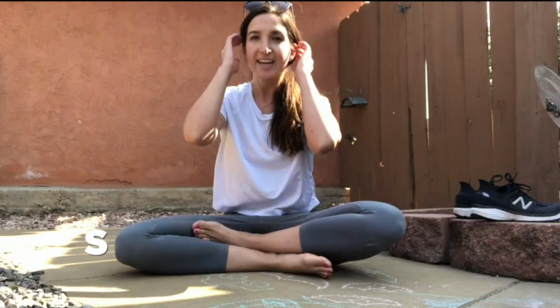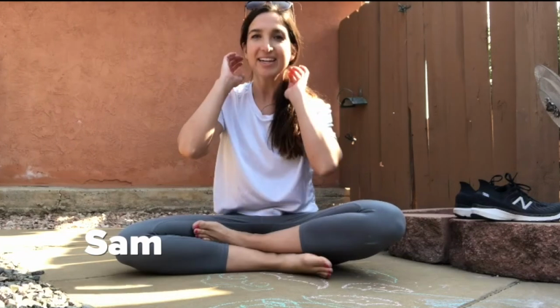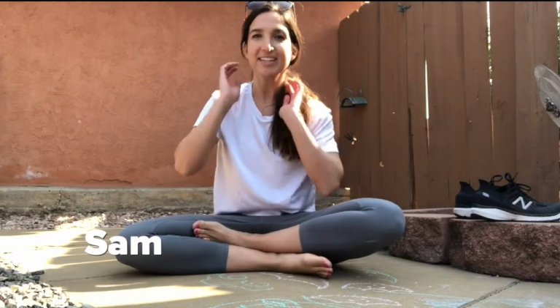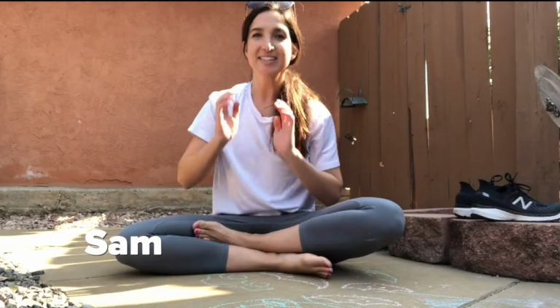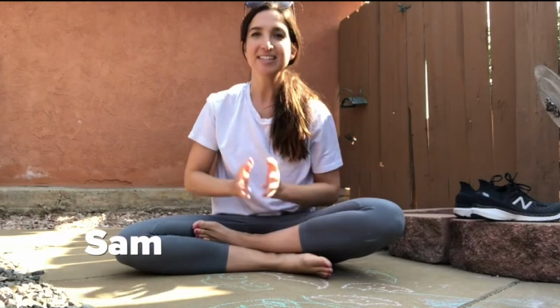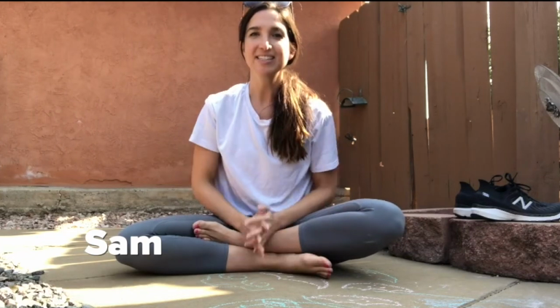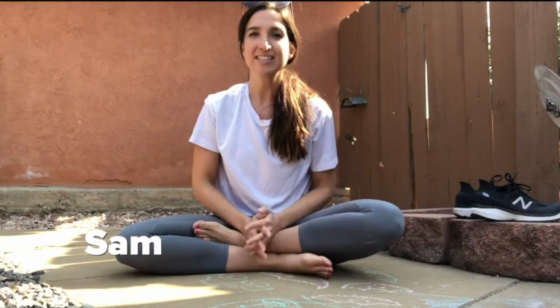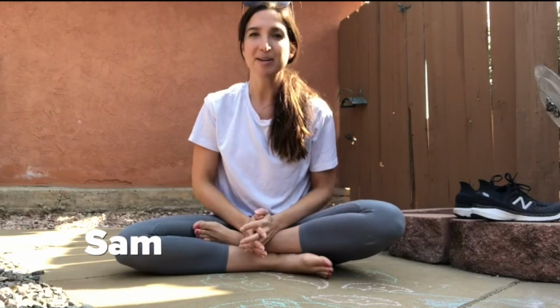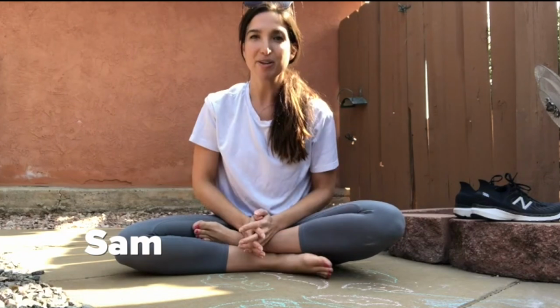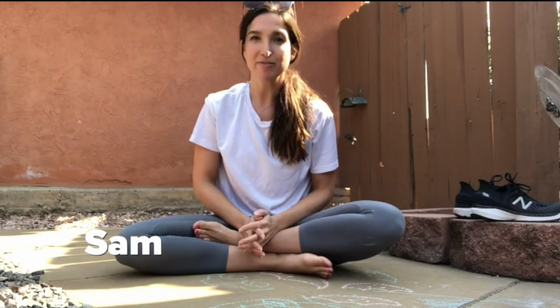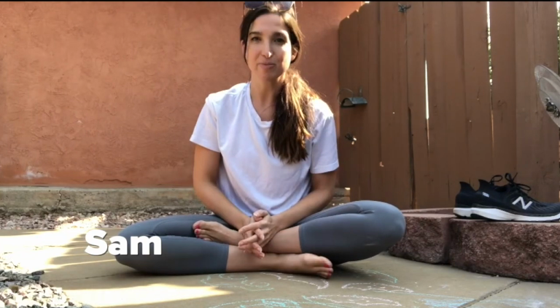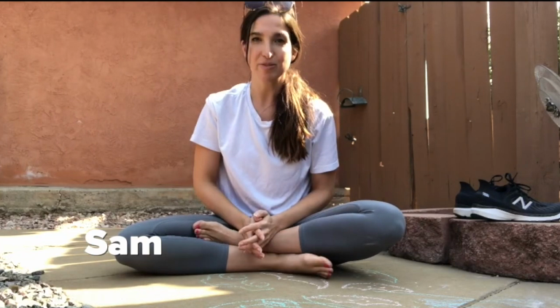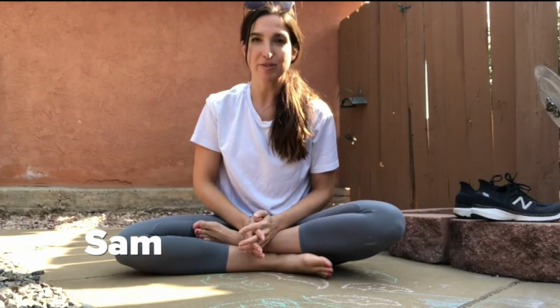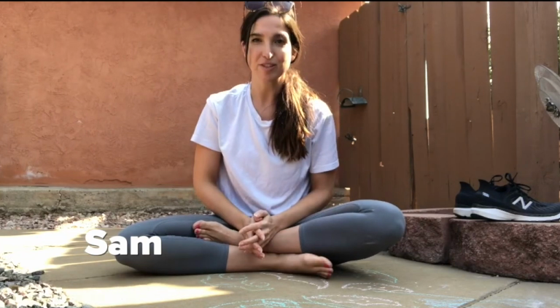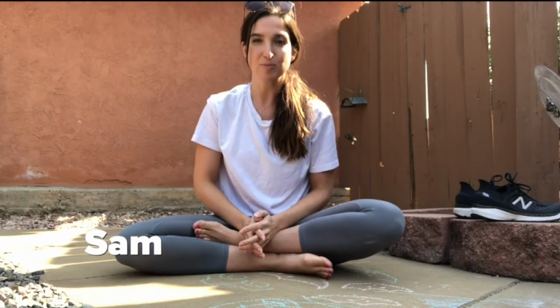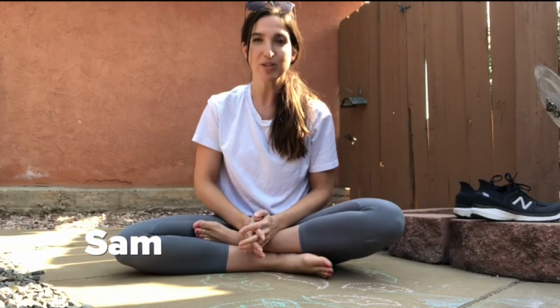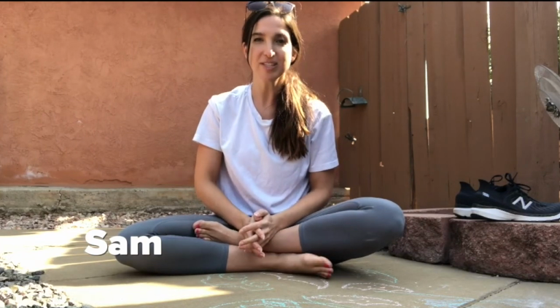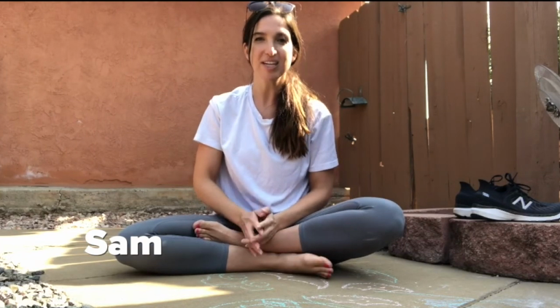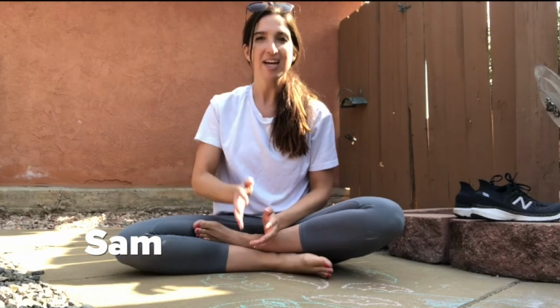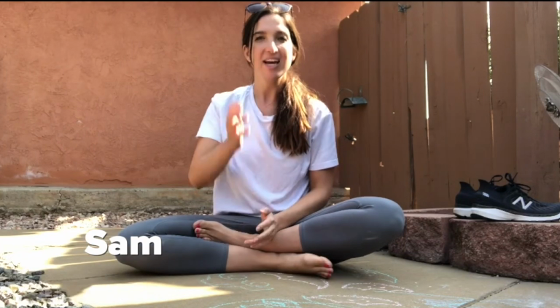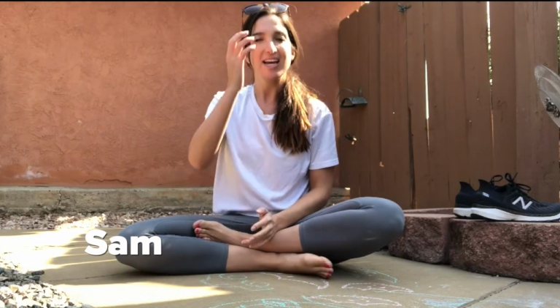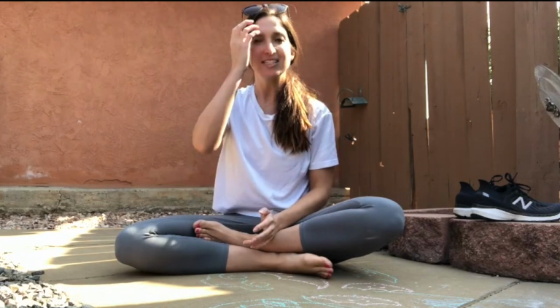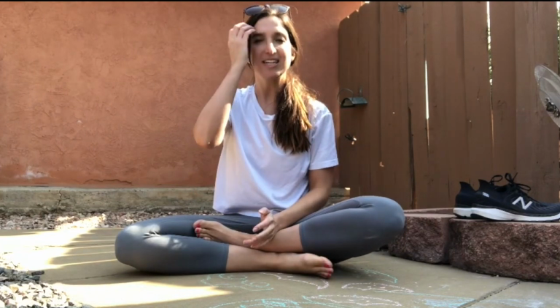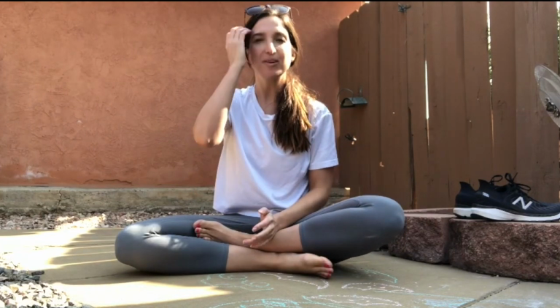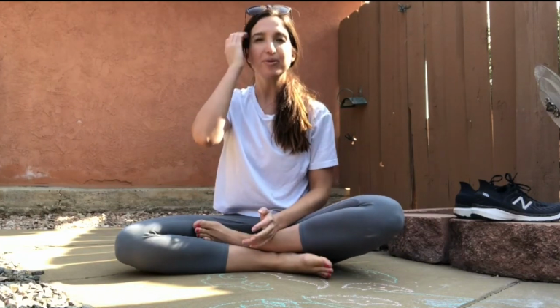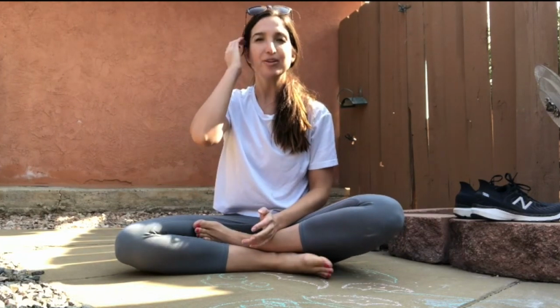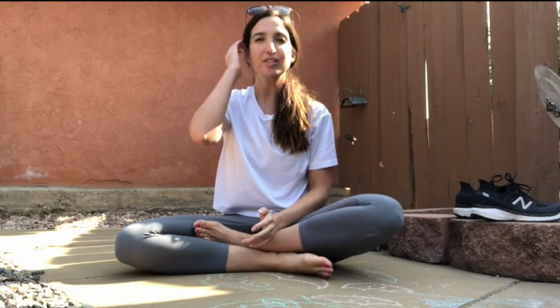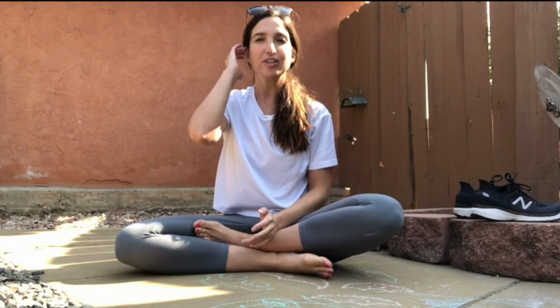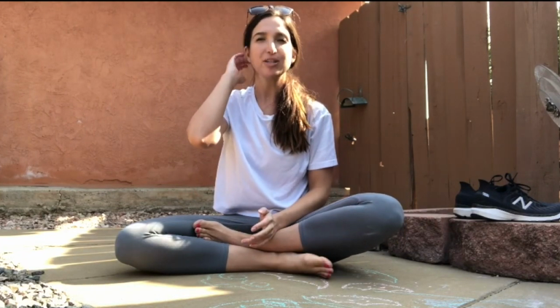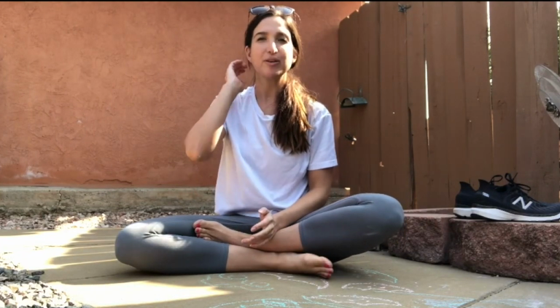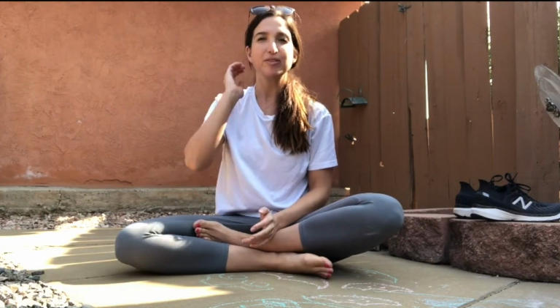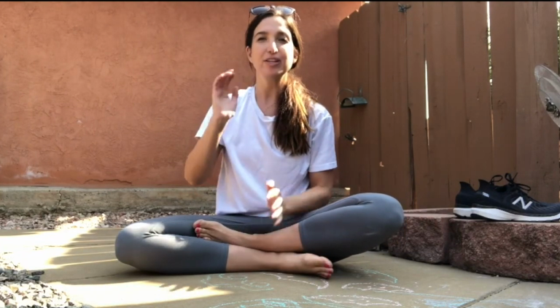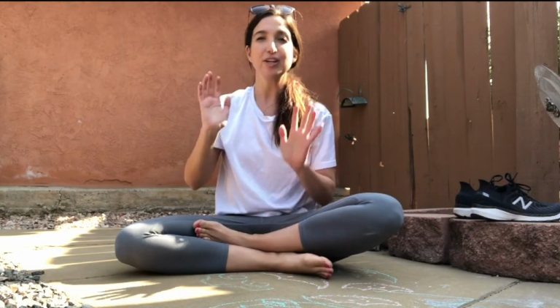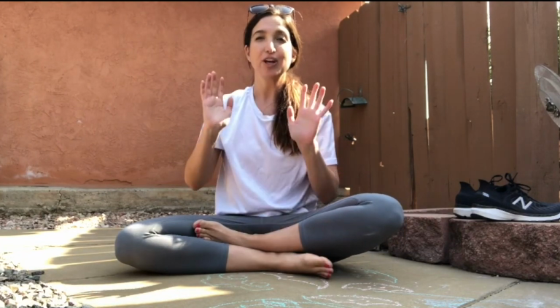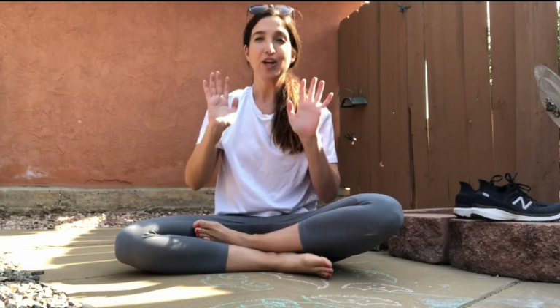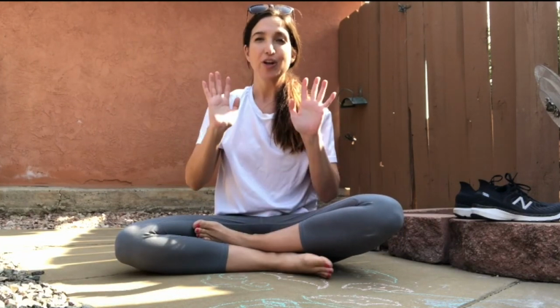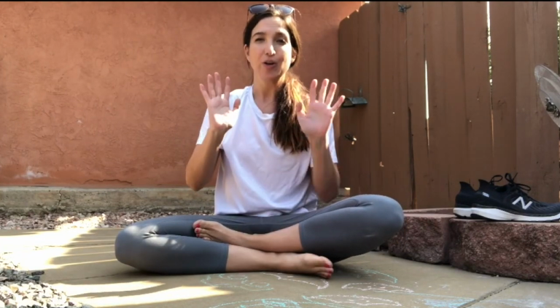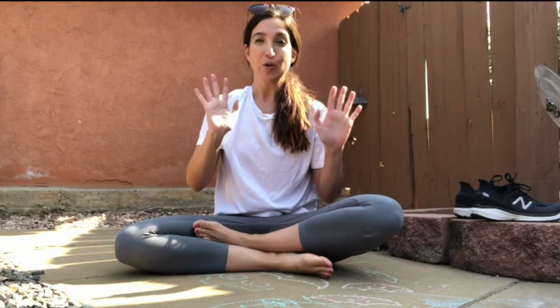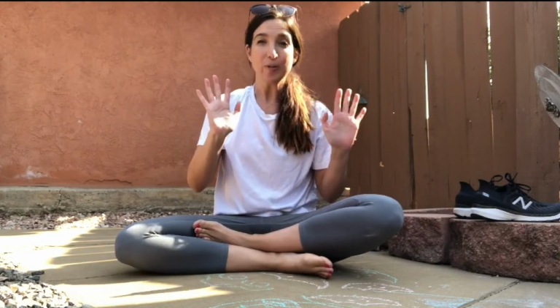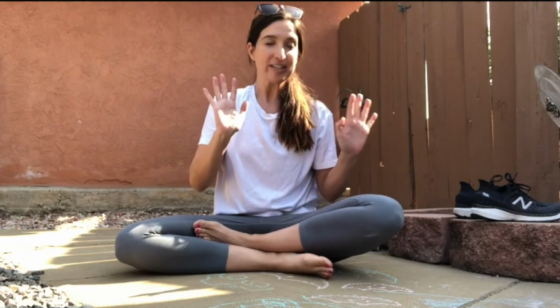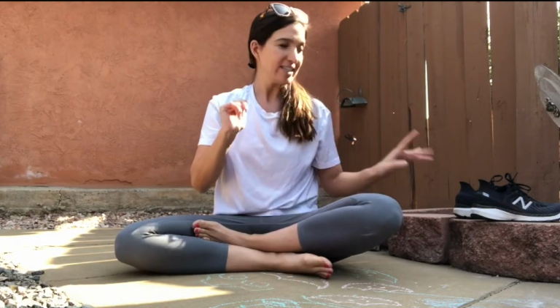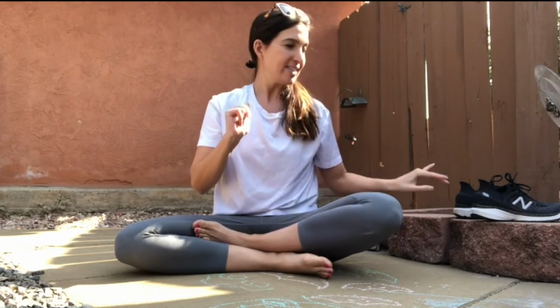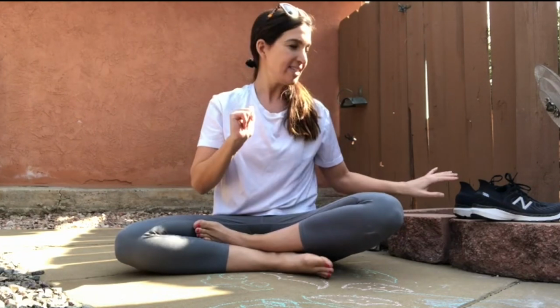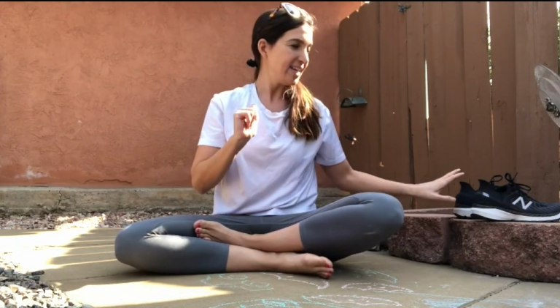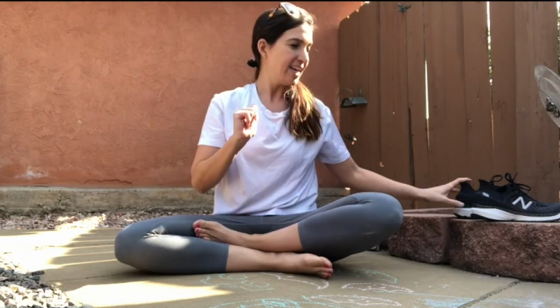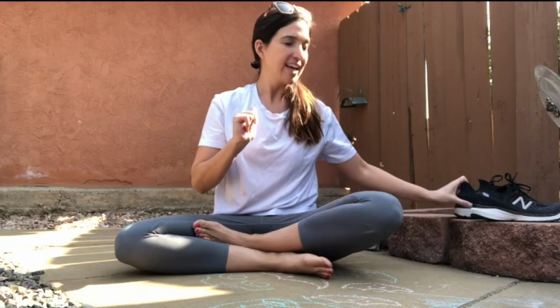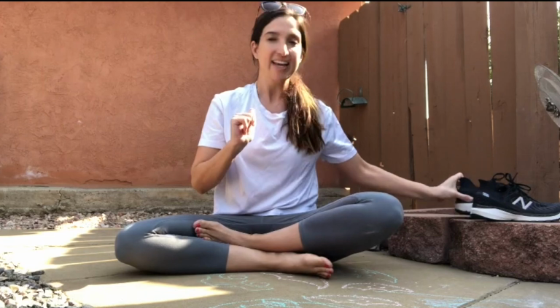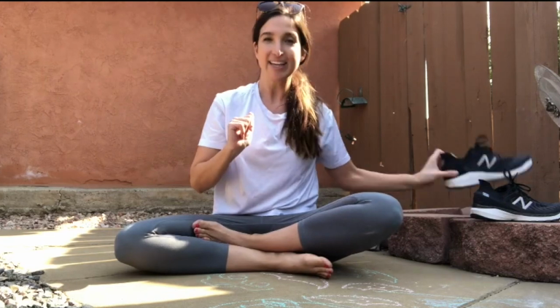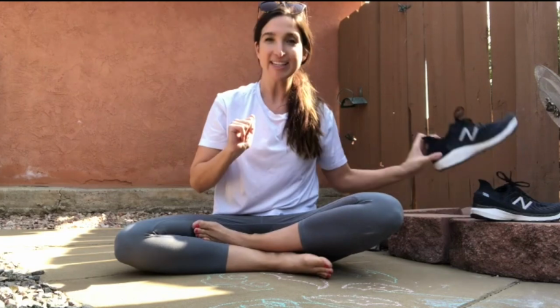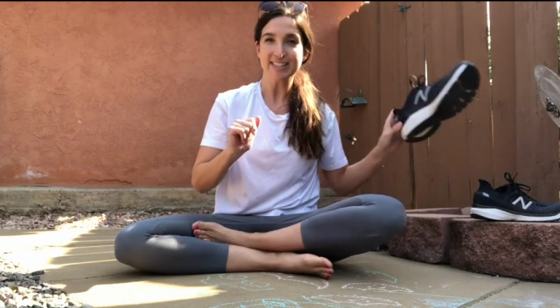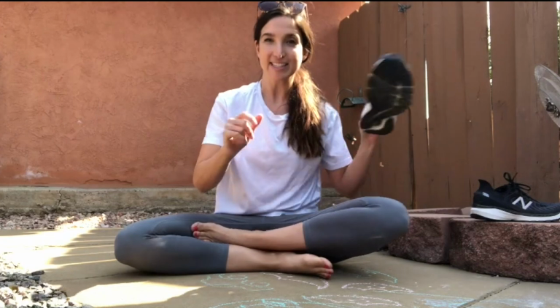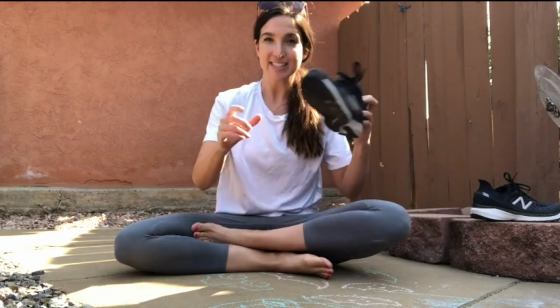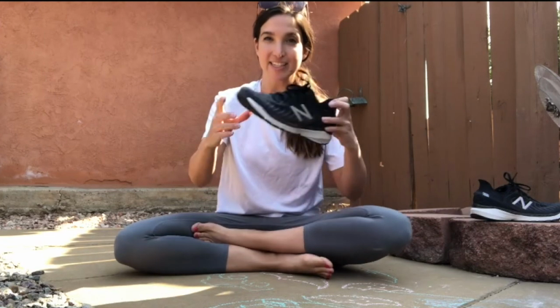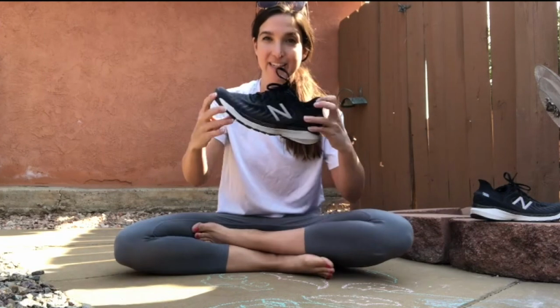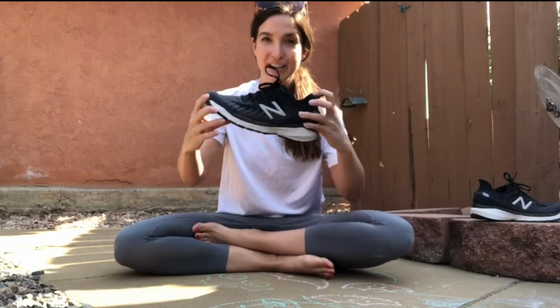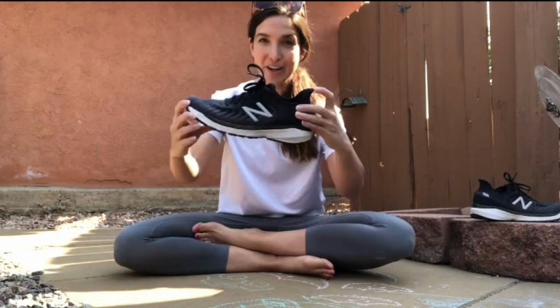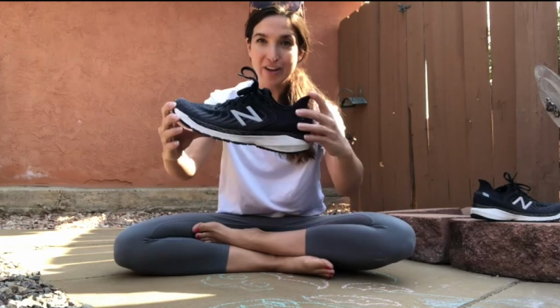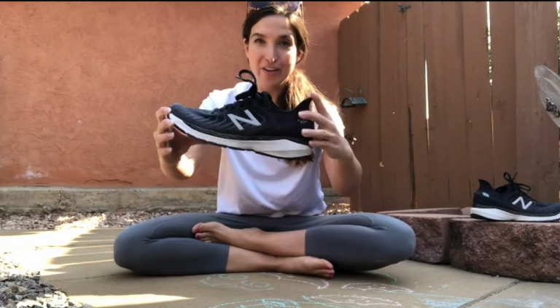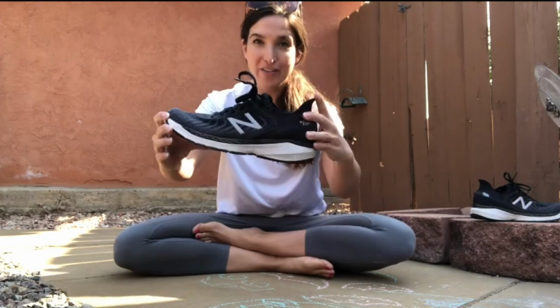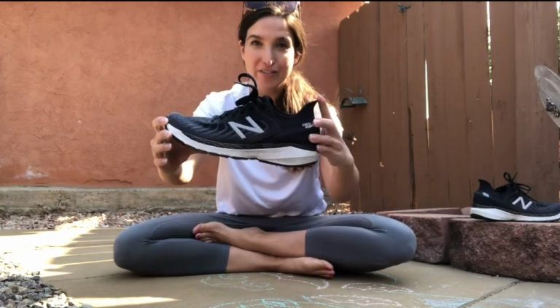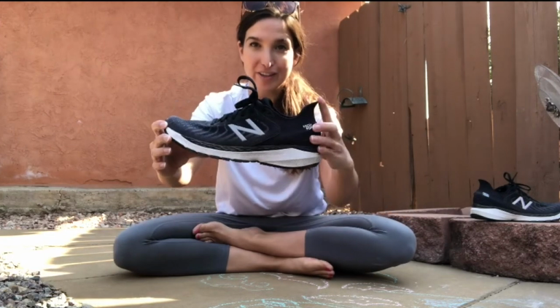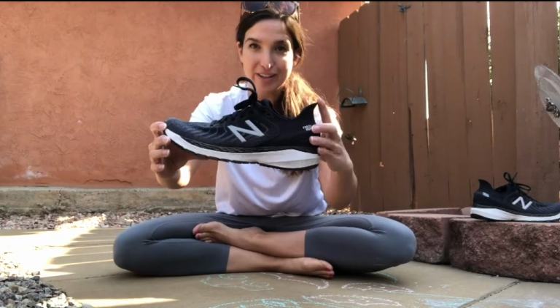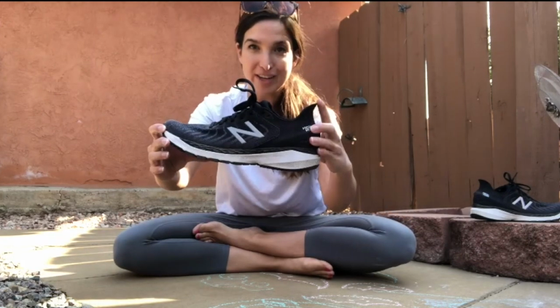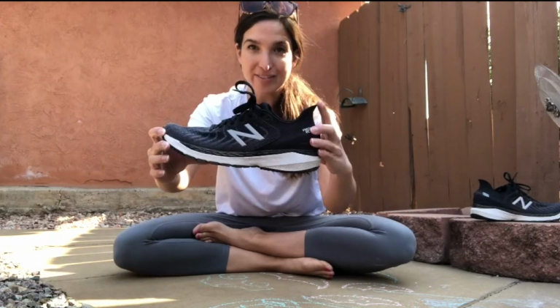Hey guys, Sam here from Roadrunner Sports, and today we are talking about the New Balance 860 V11.